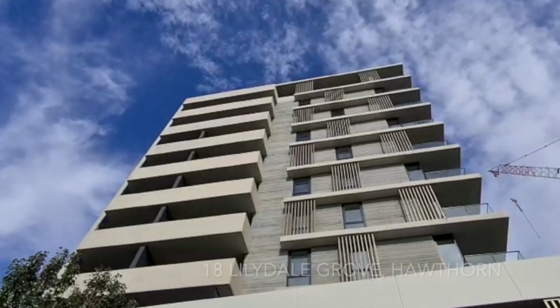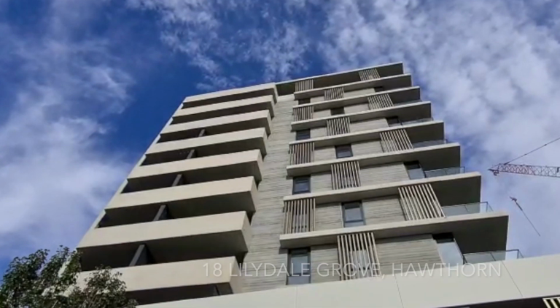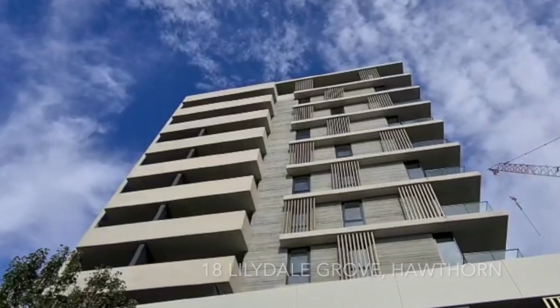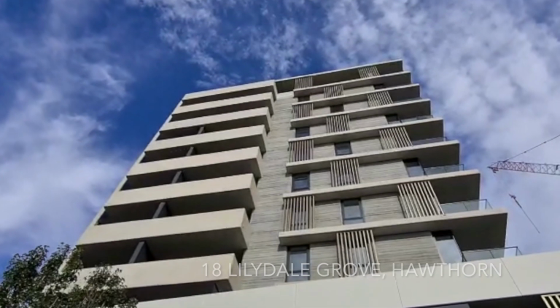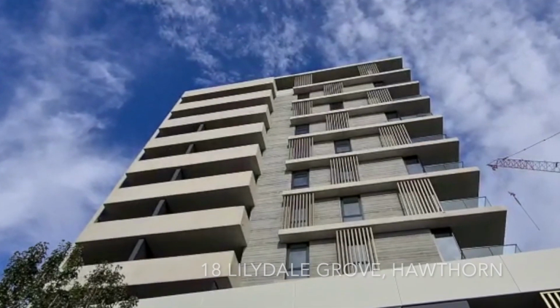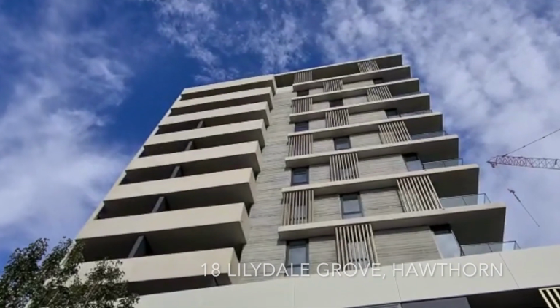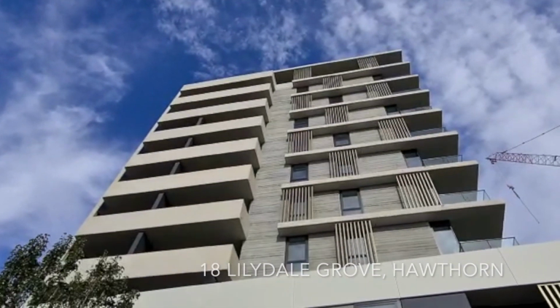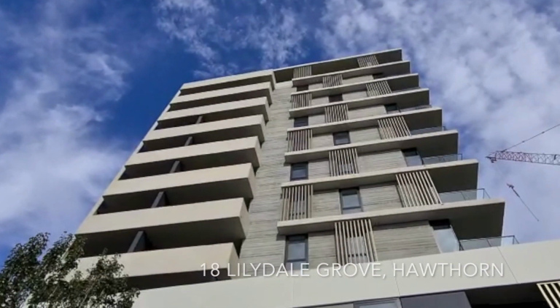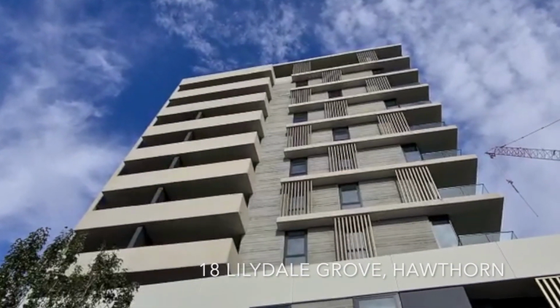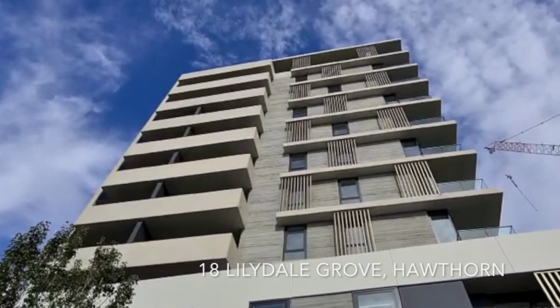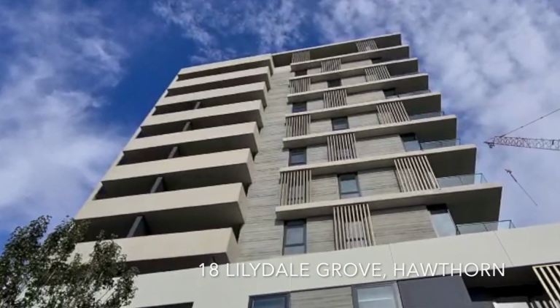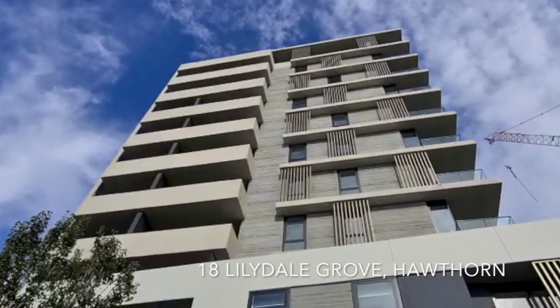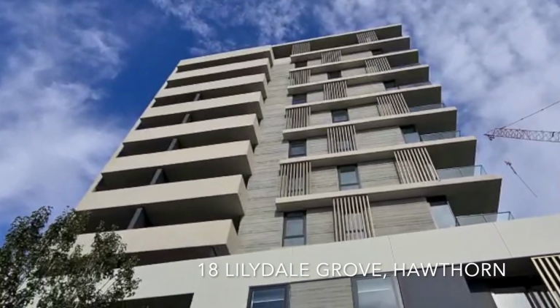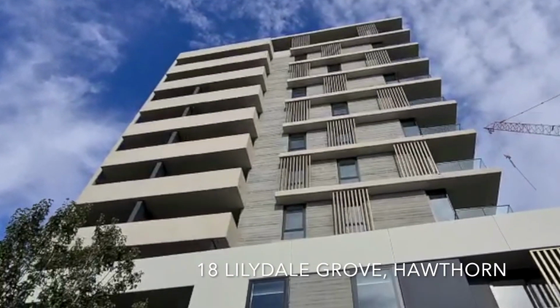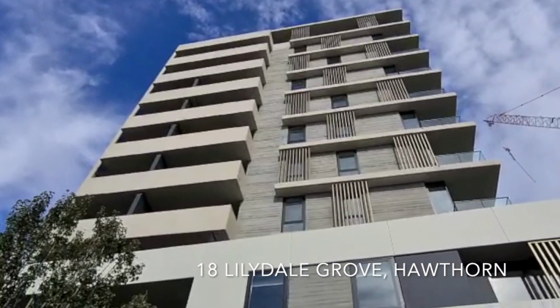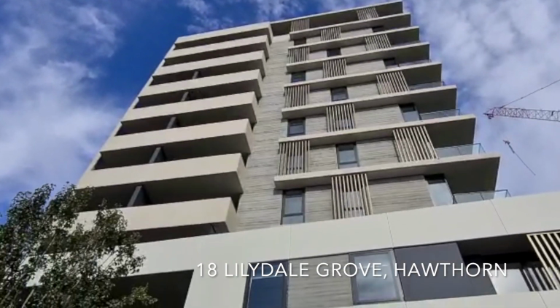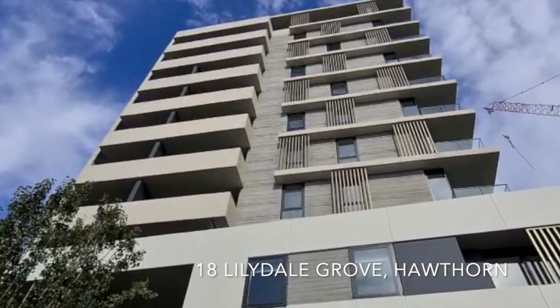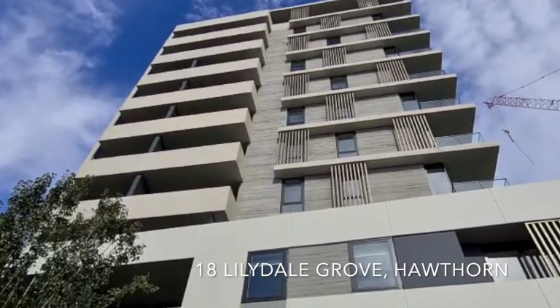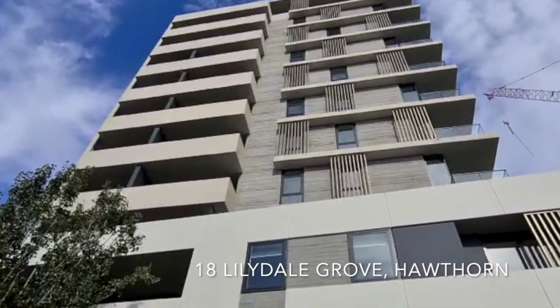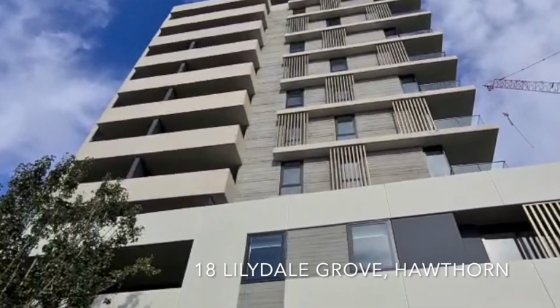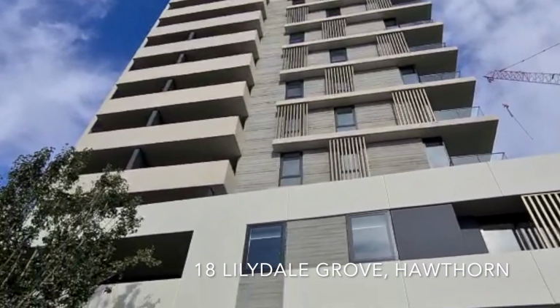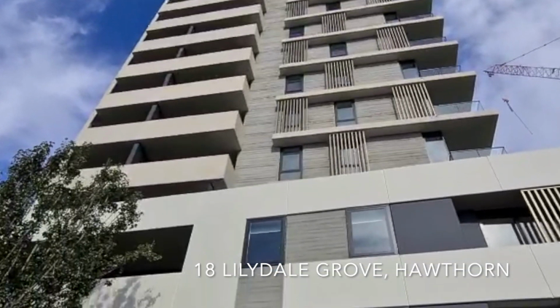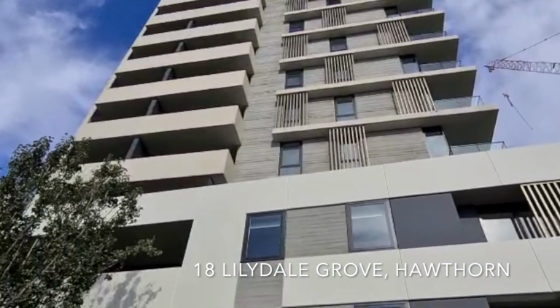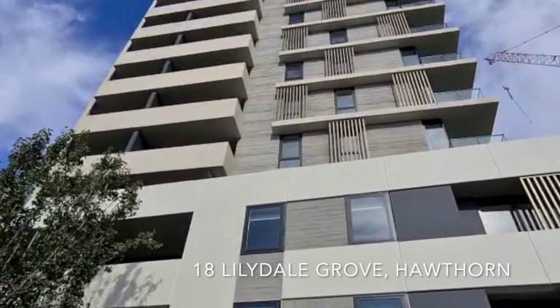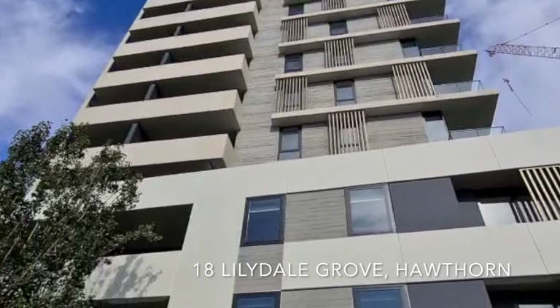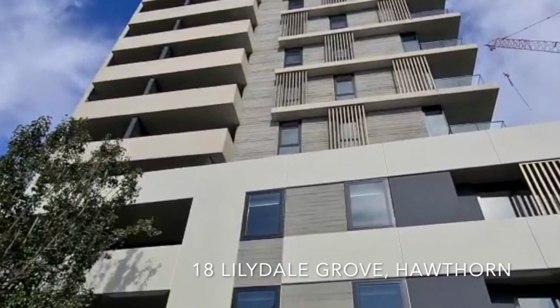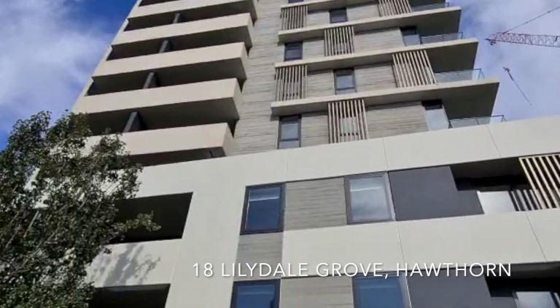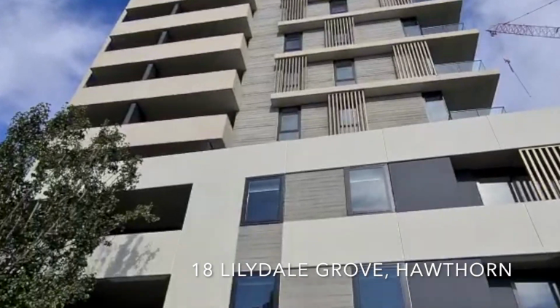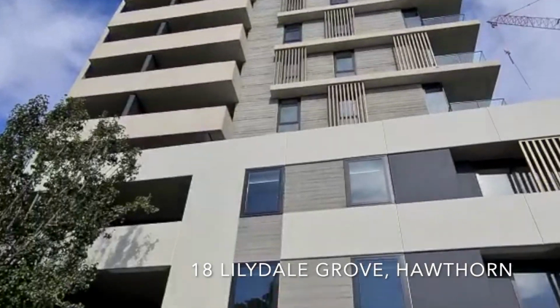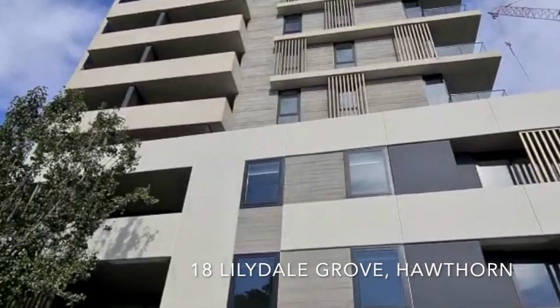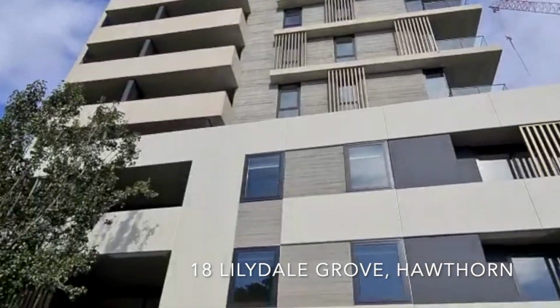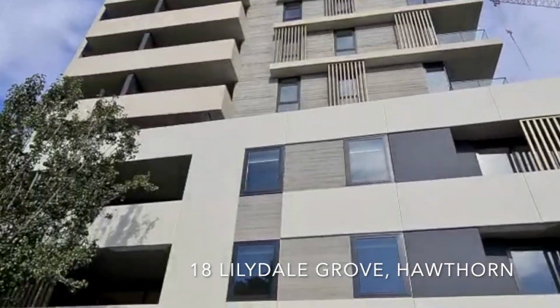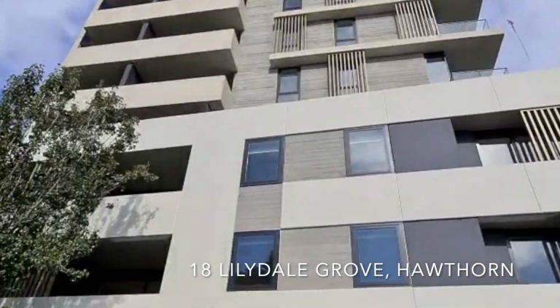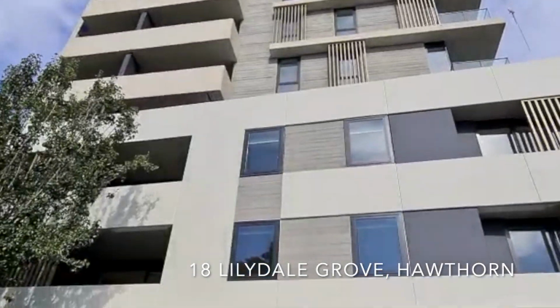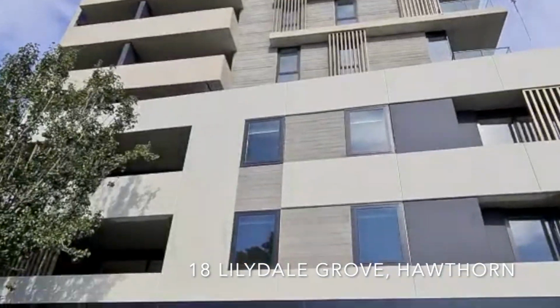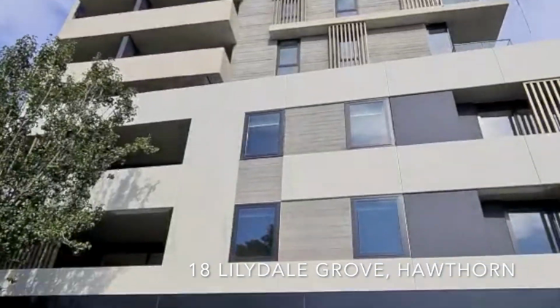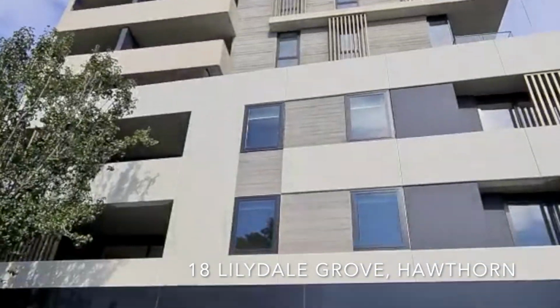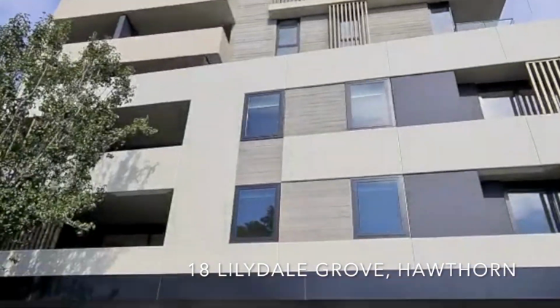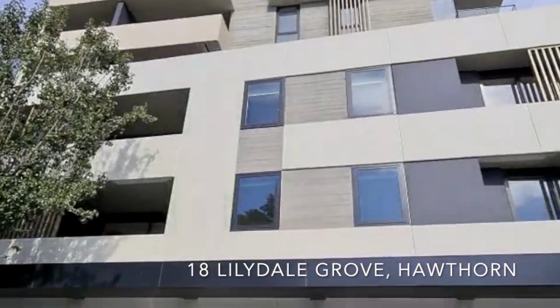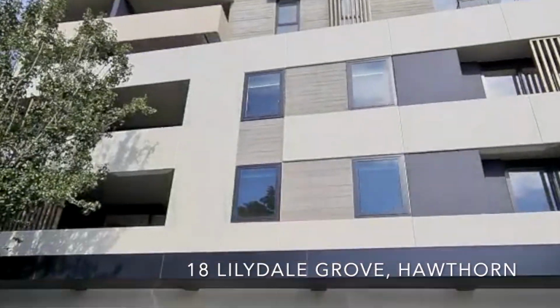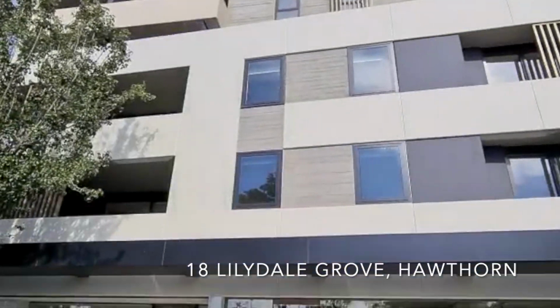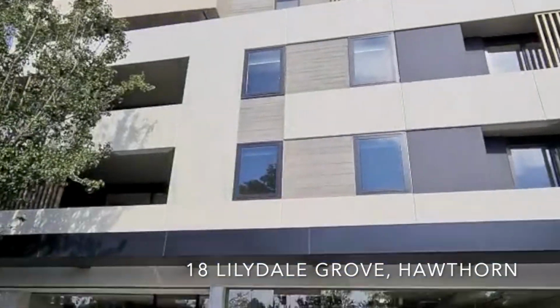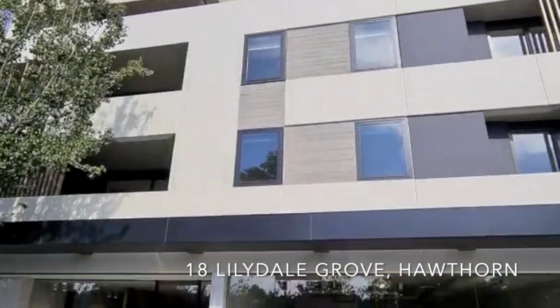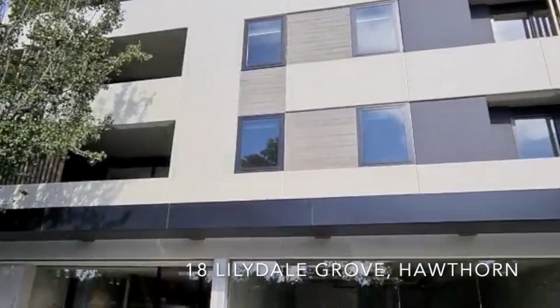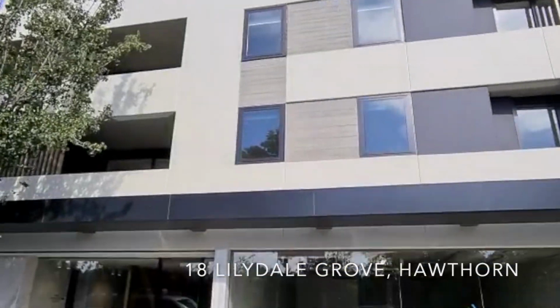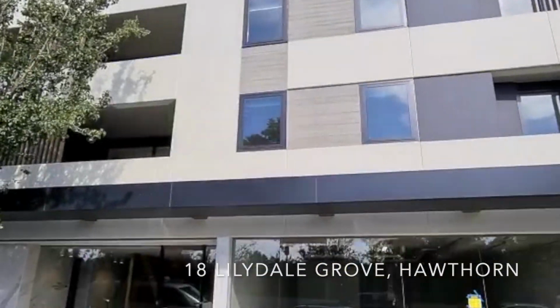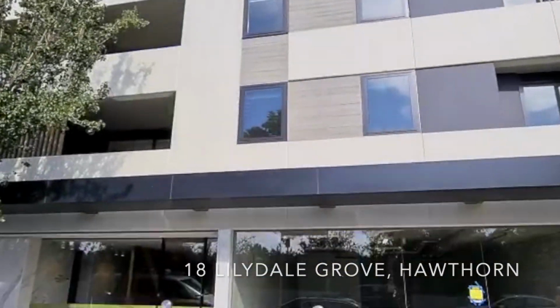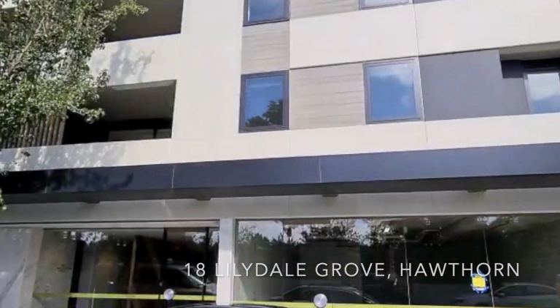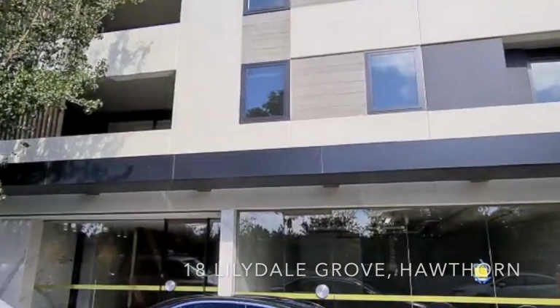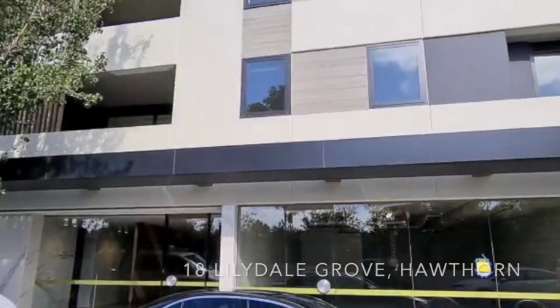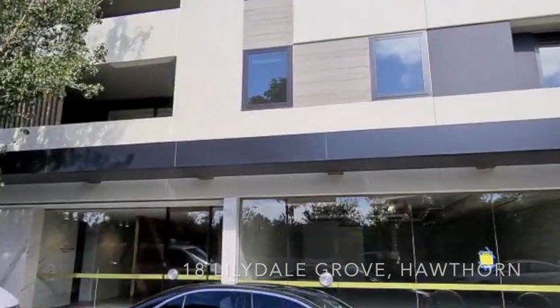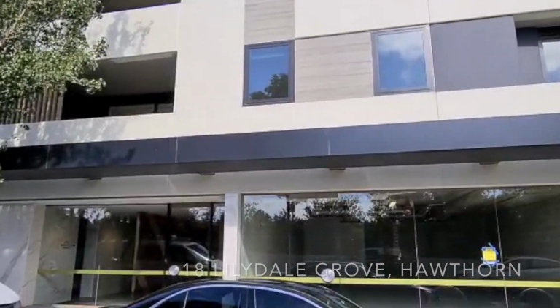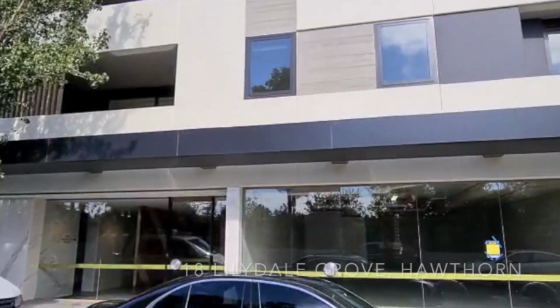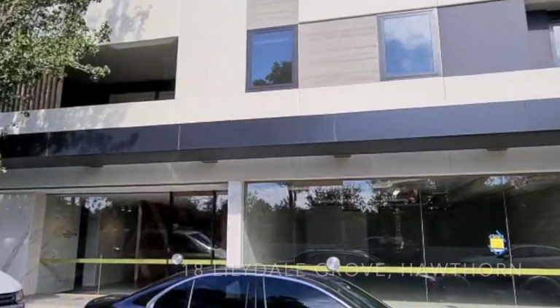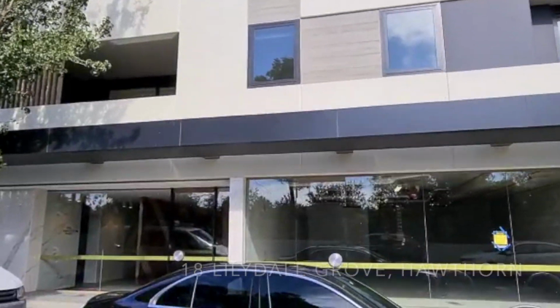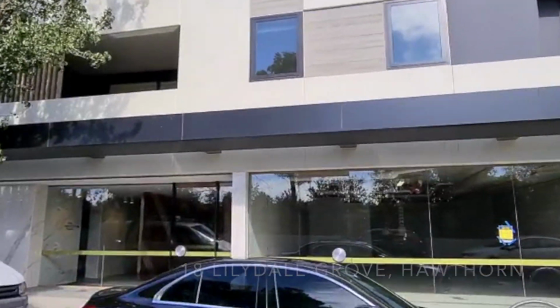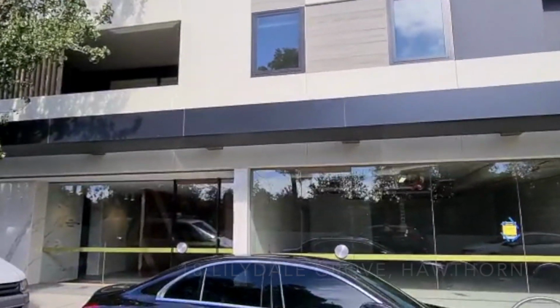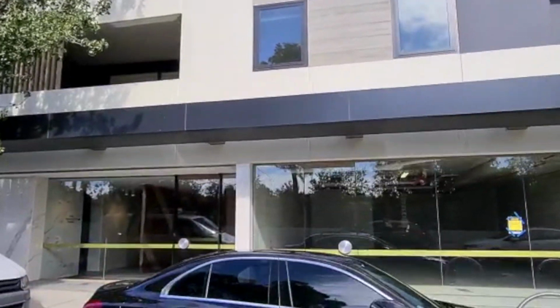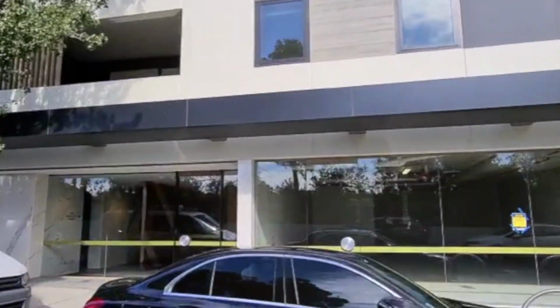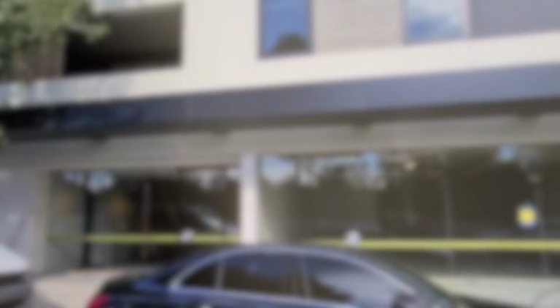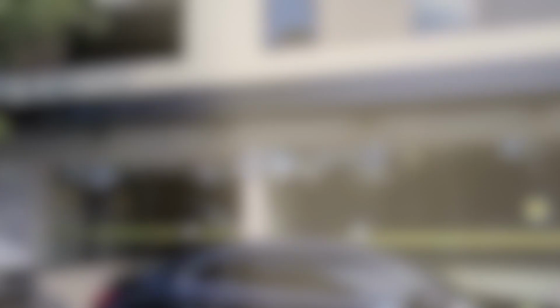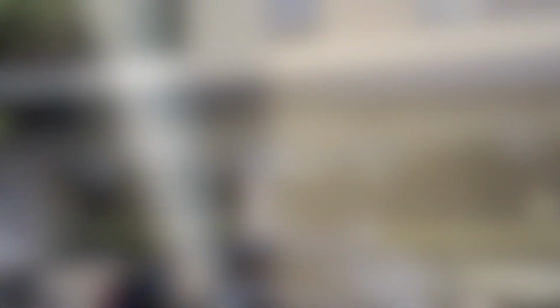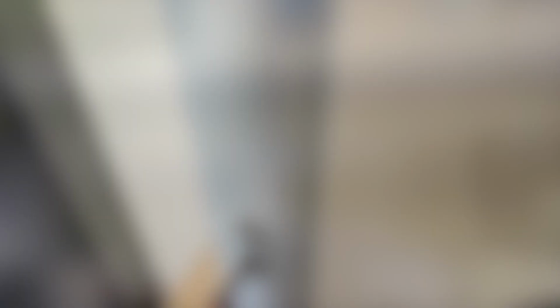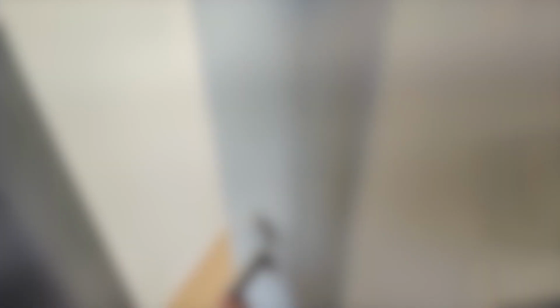Welcome to Esquire. My name's Ryan and I'll be taking you on this video tour today. Type 08.